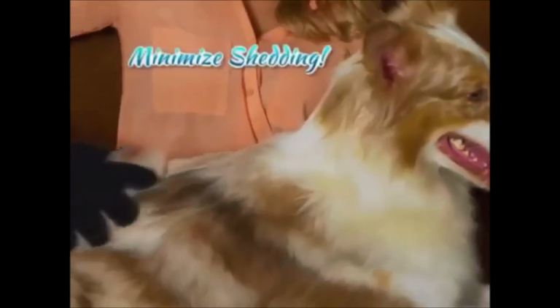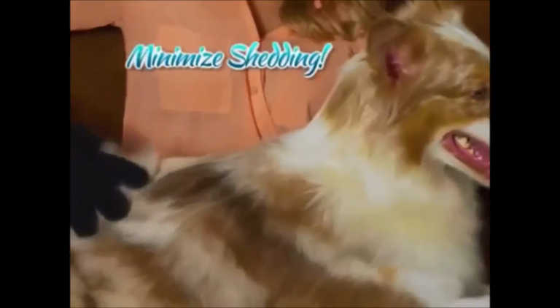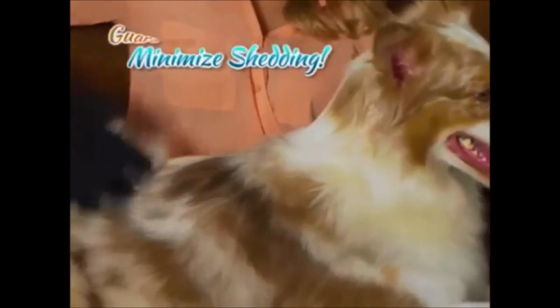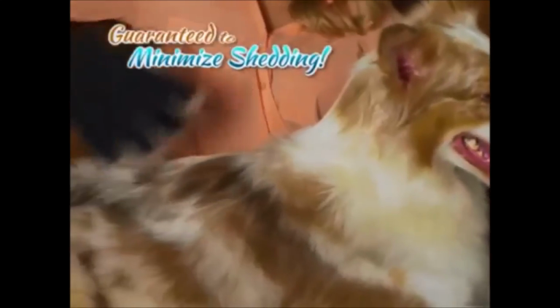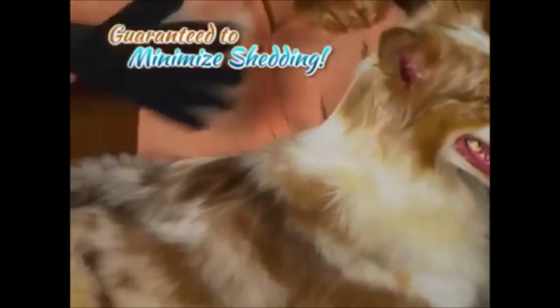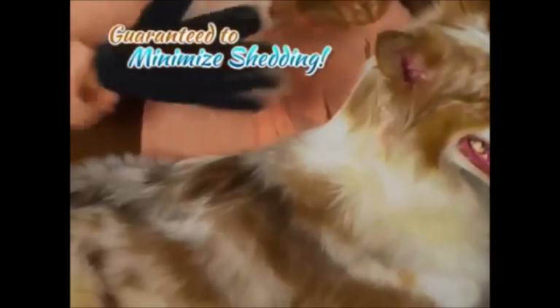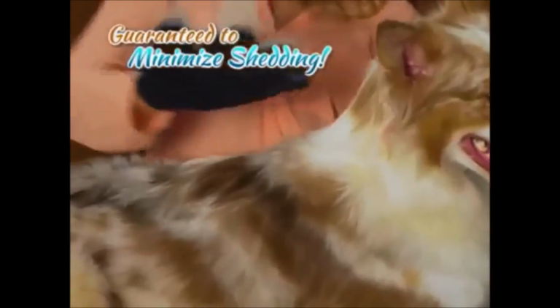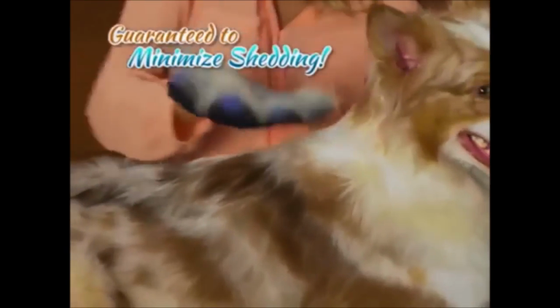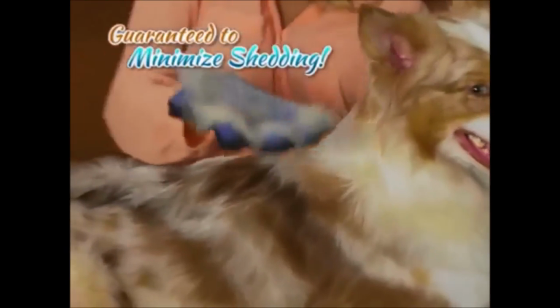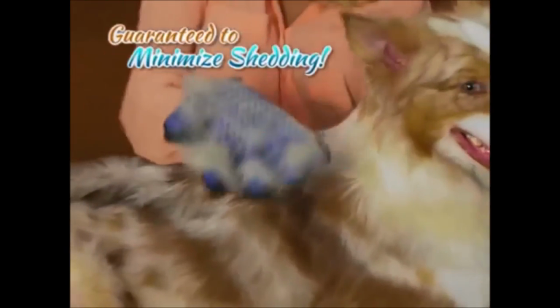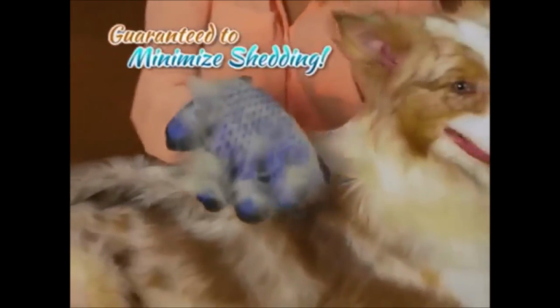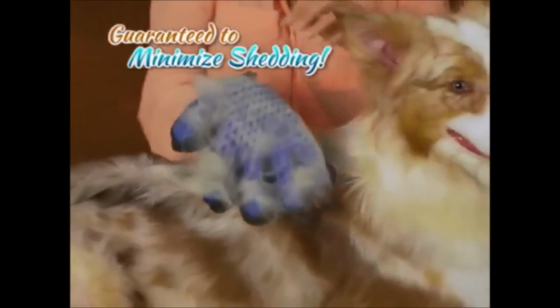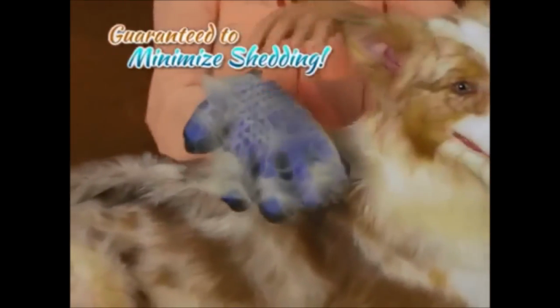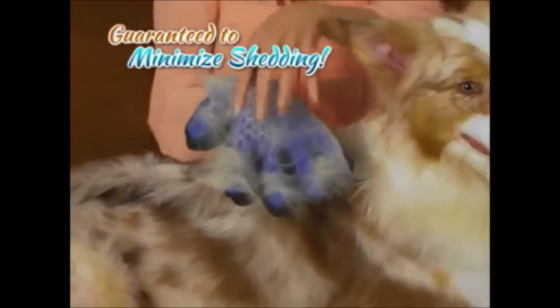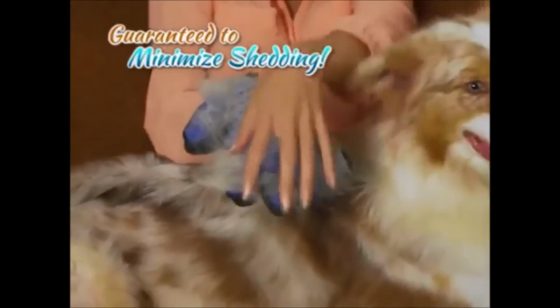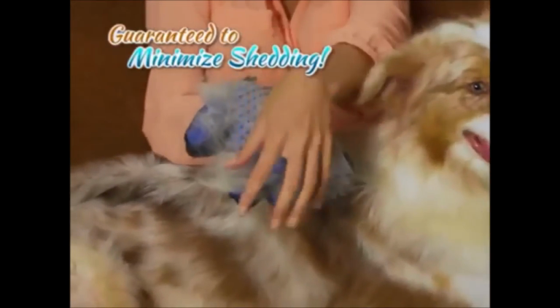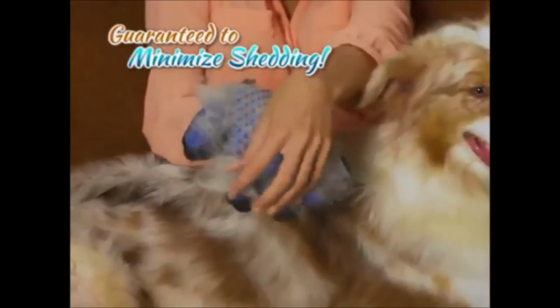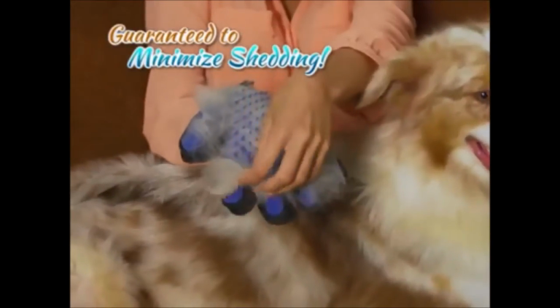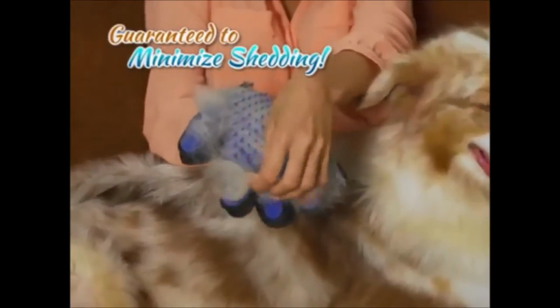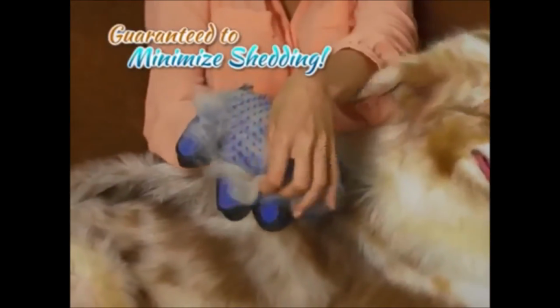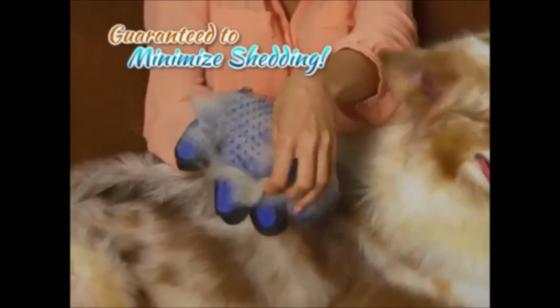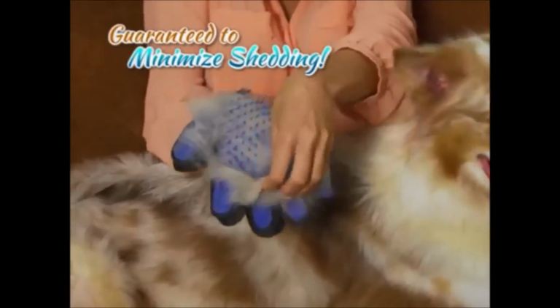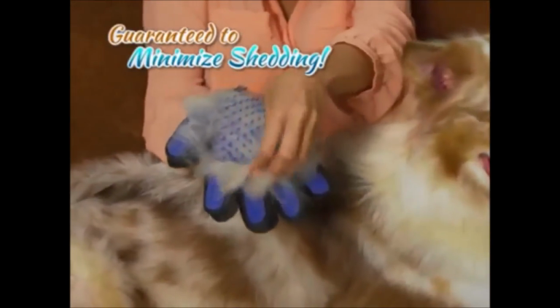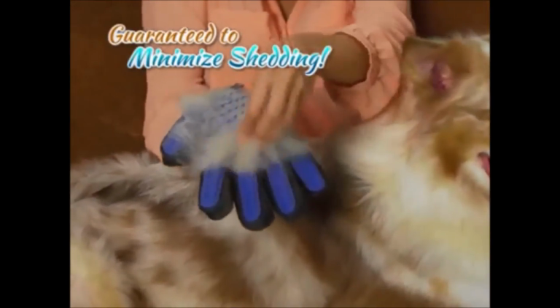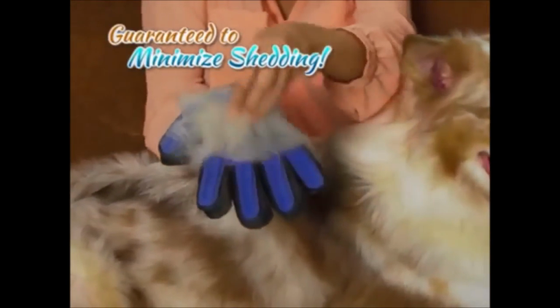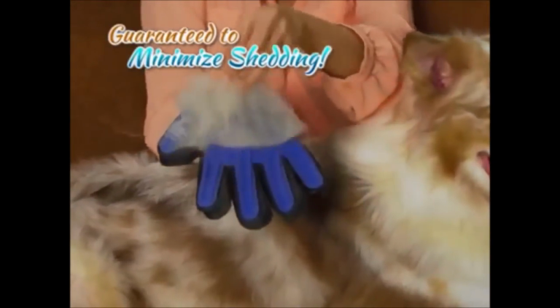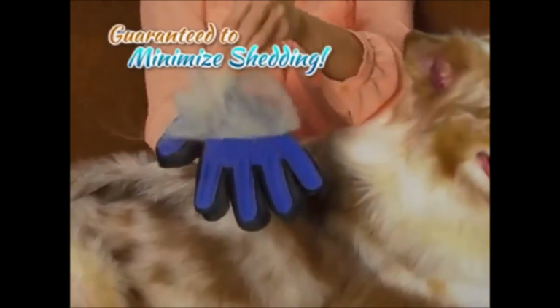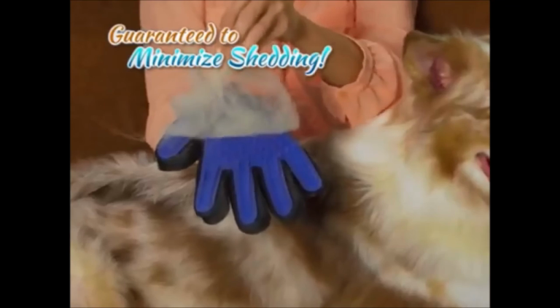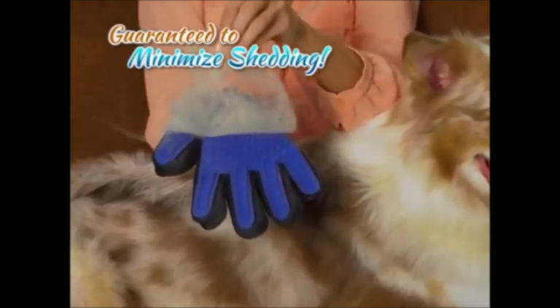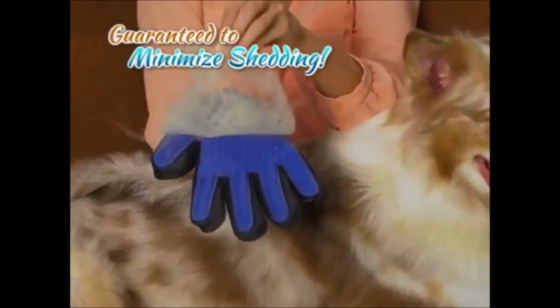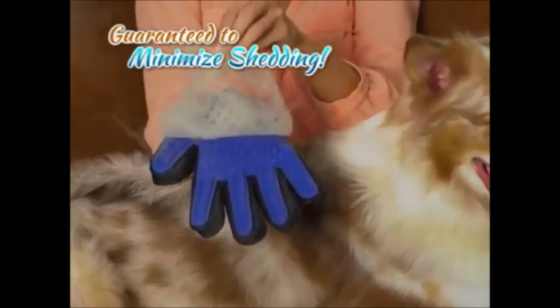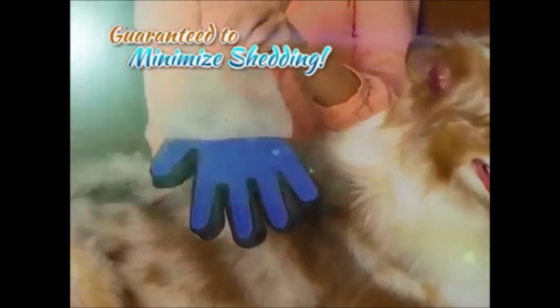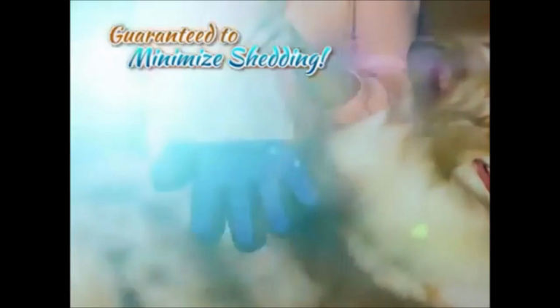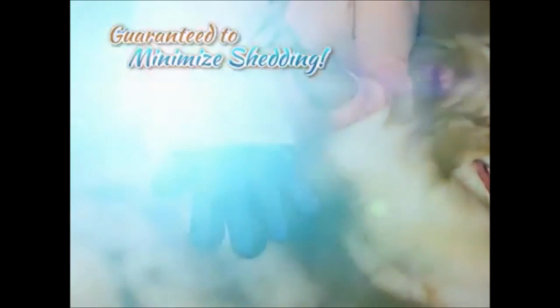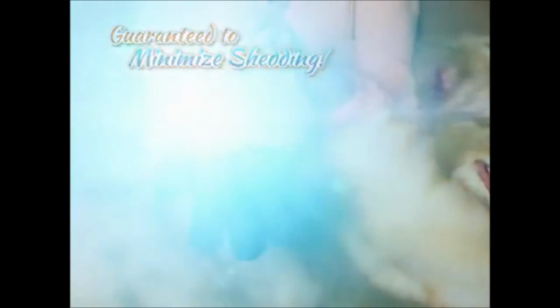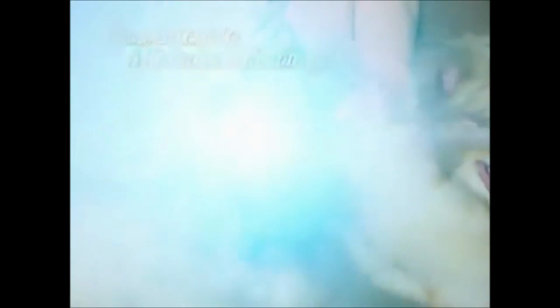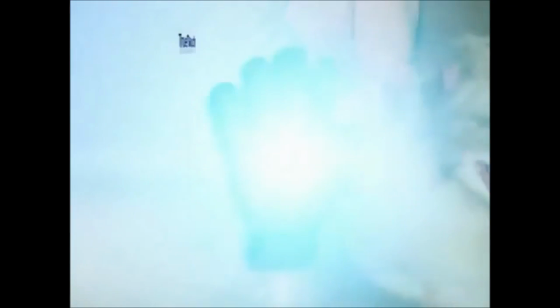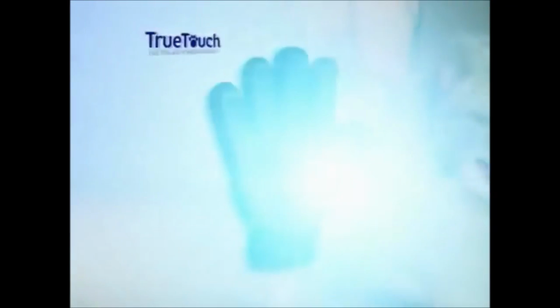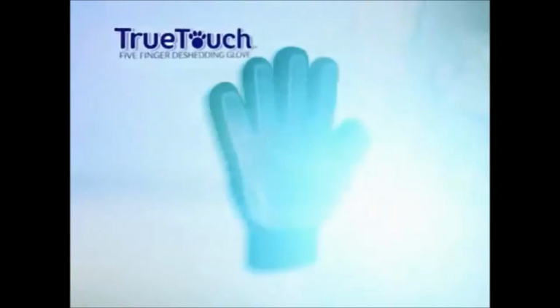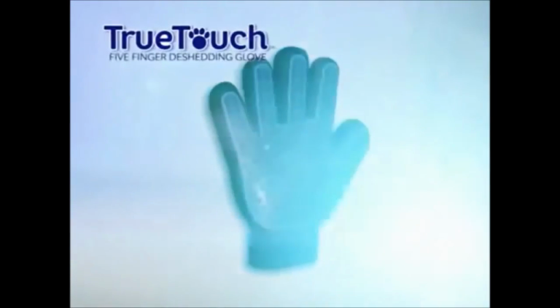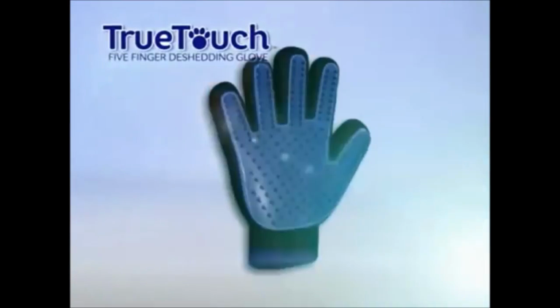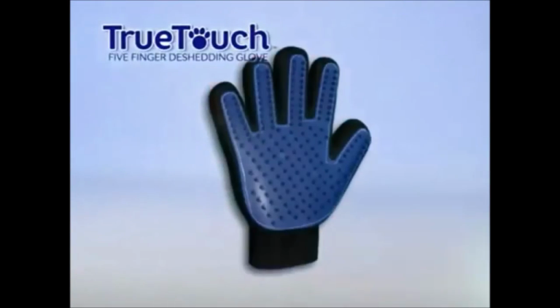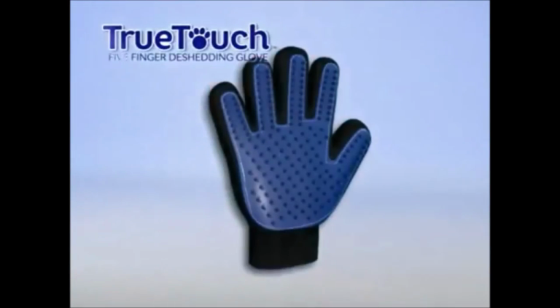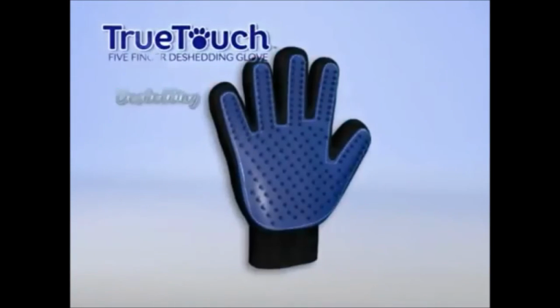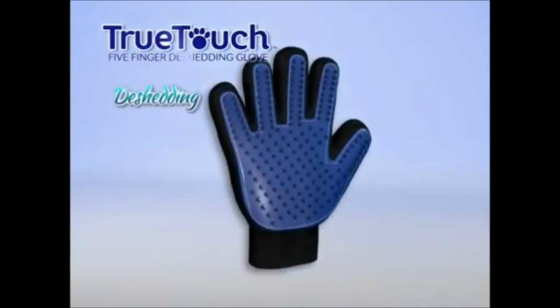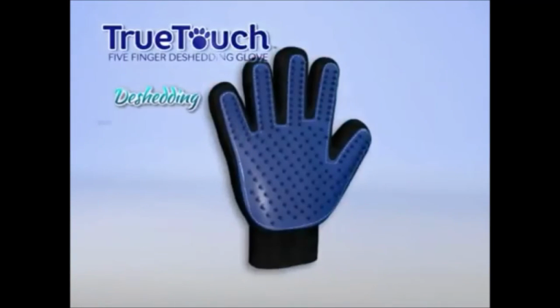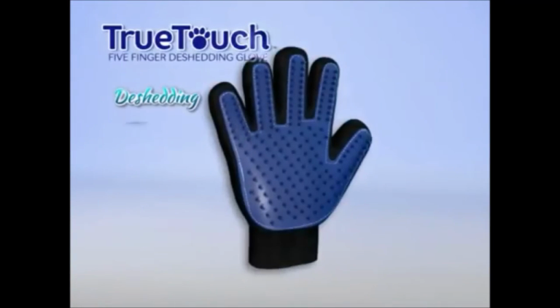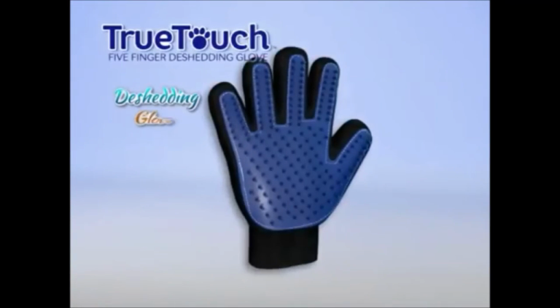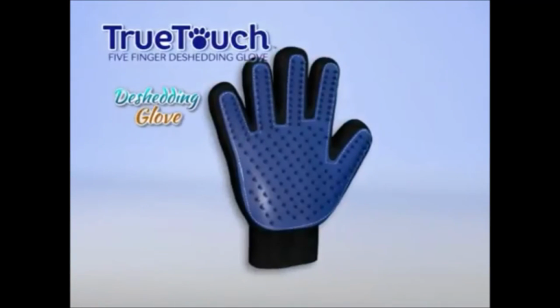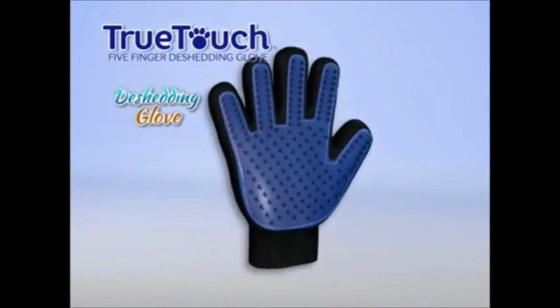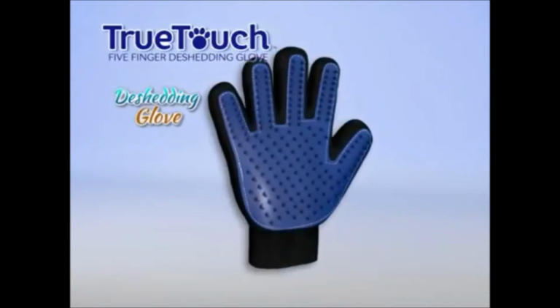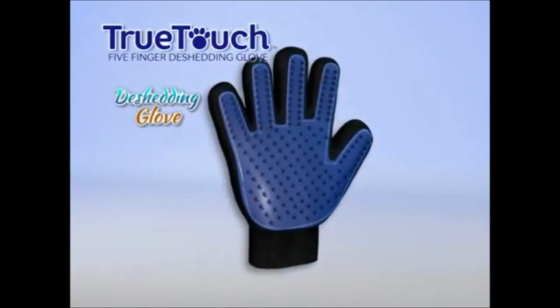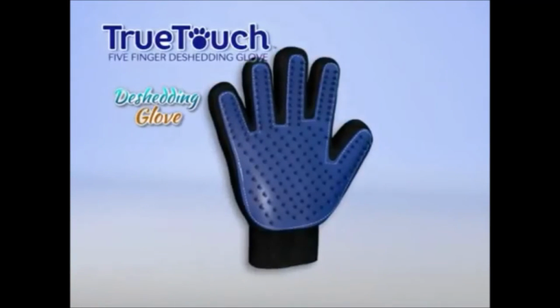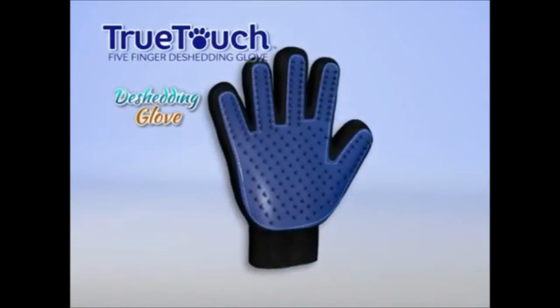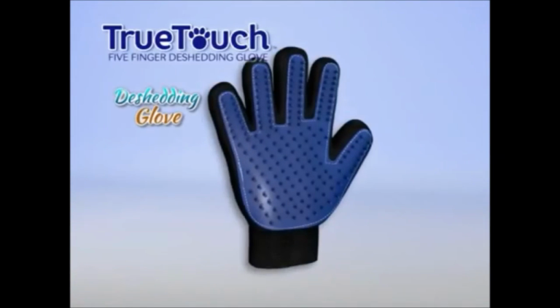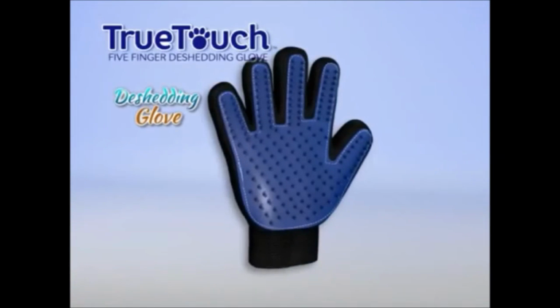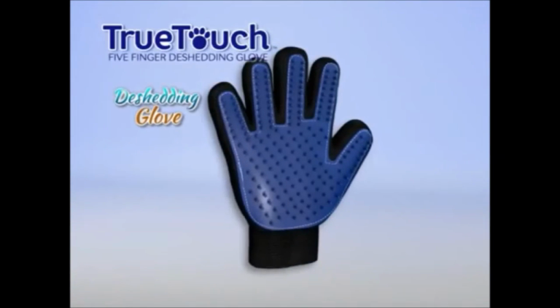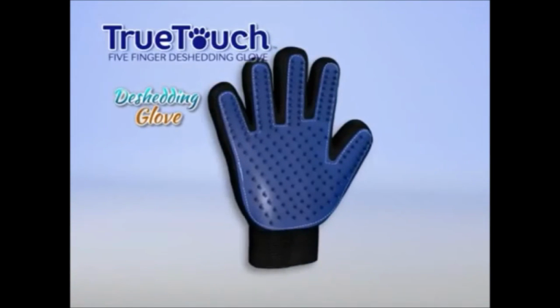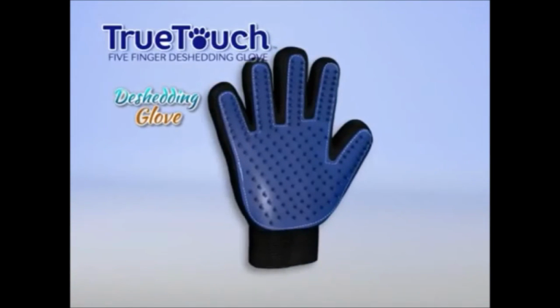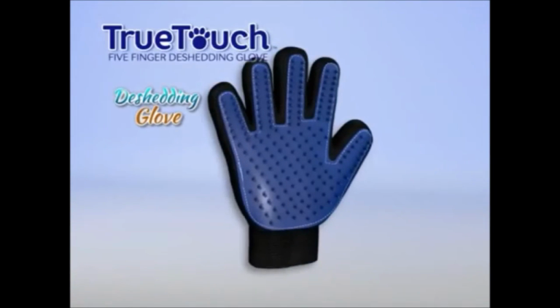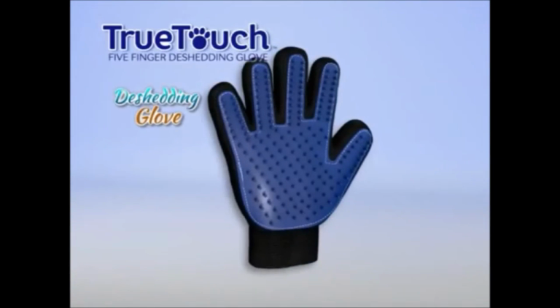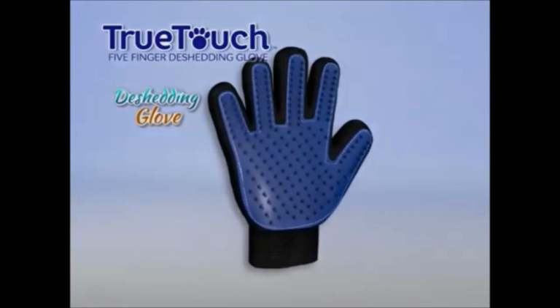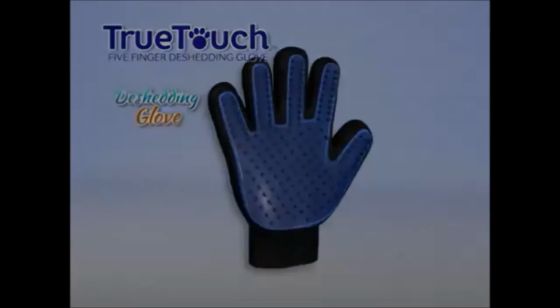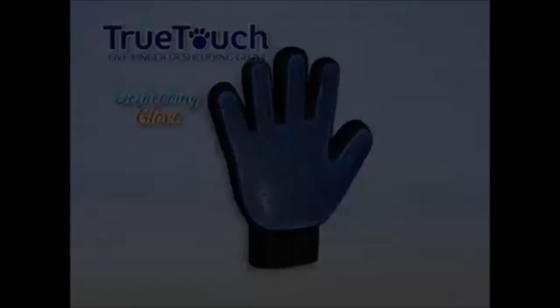Guaranteed to minimize shedding, keeping you and your house clean. True Touch, the amazing five-finger de-shedding glove.